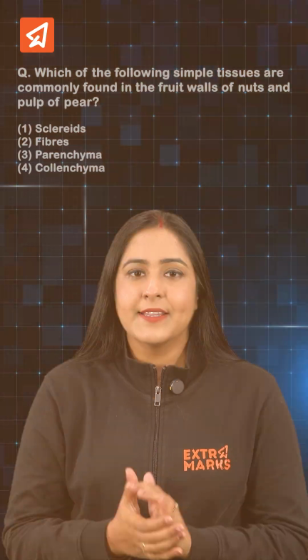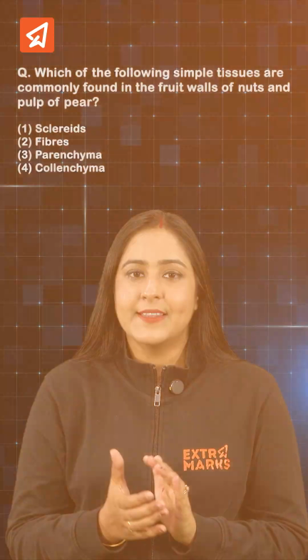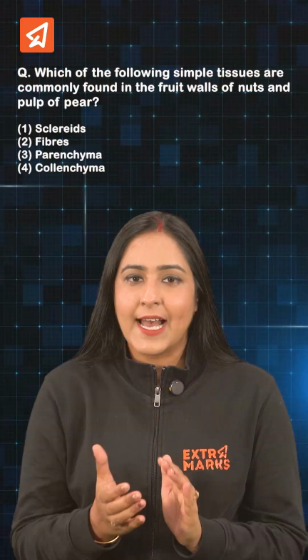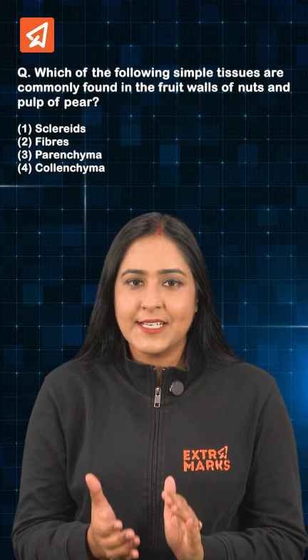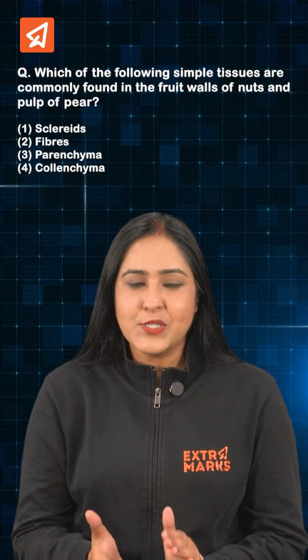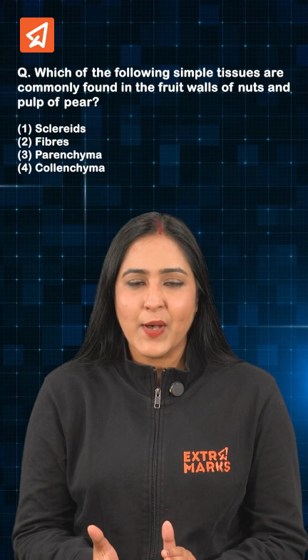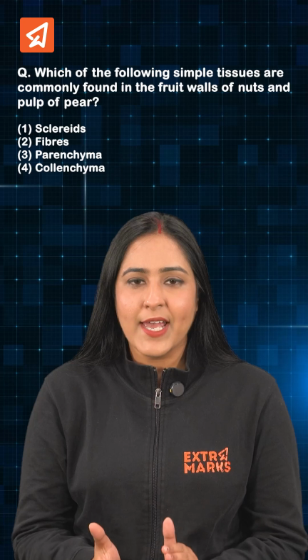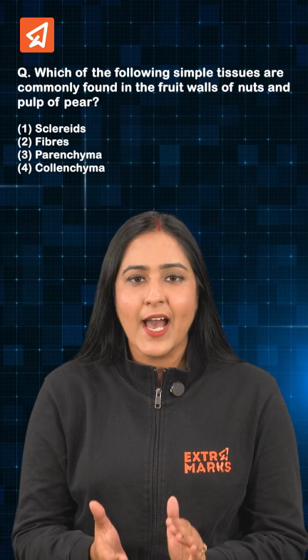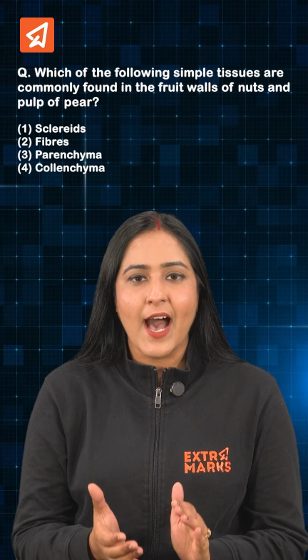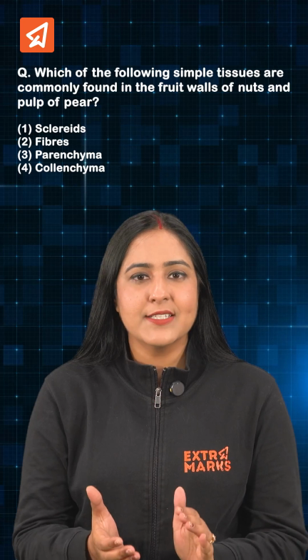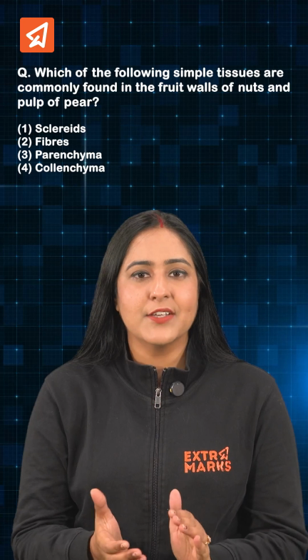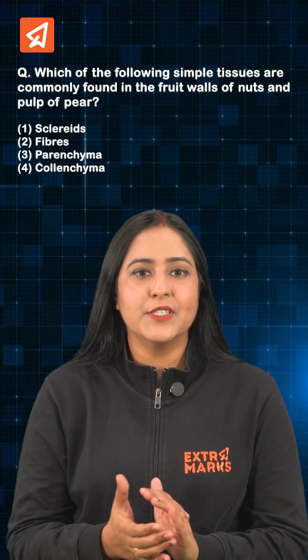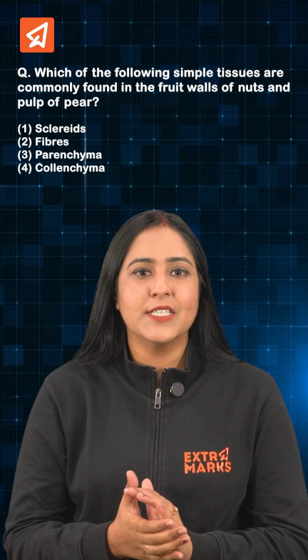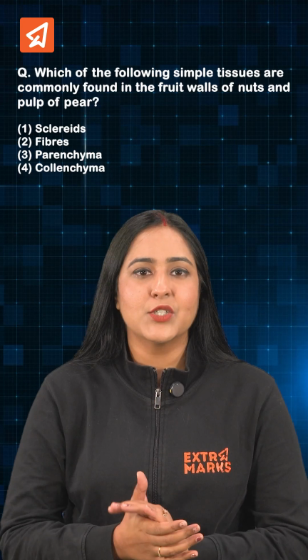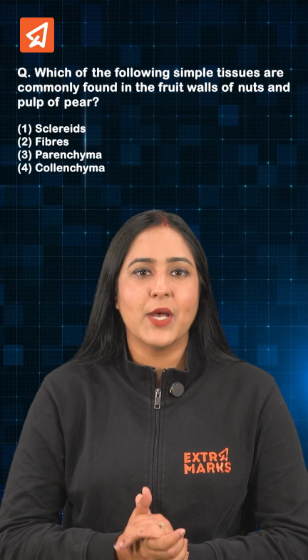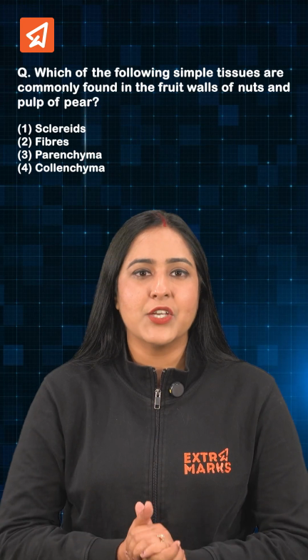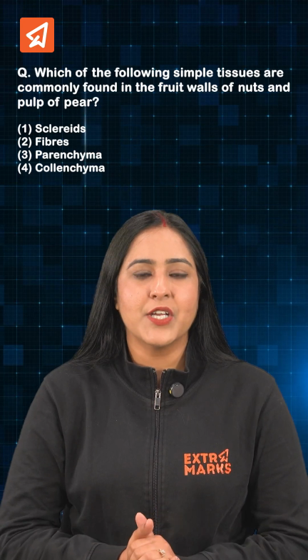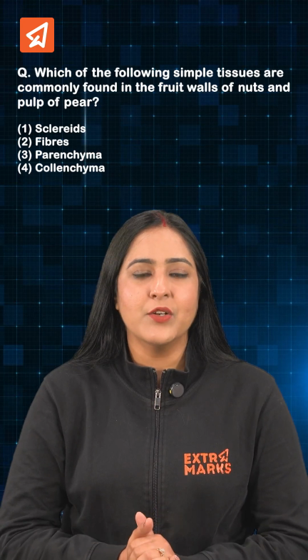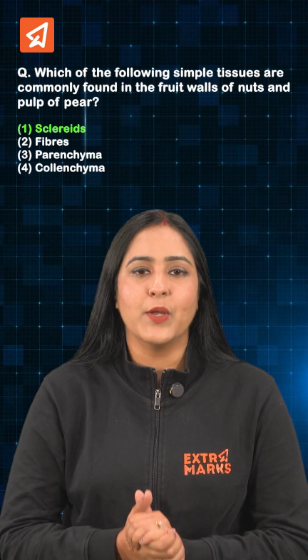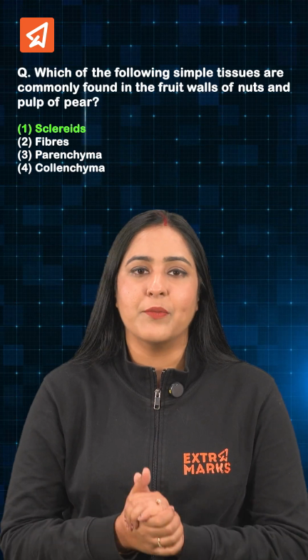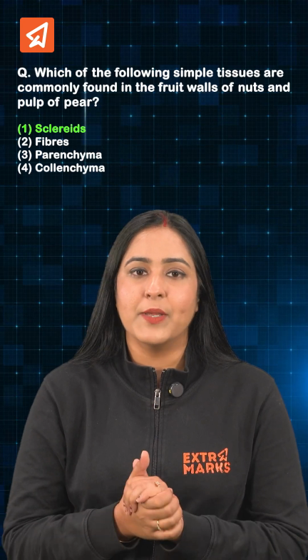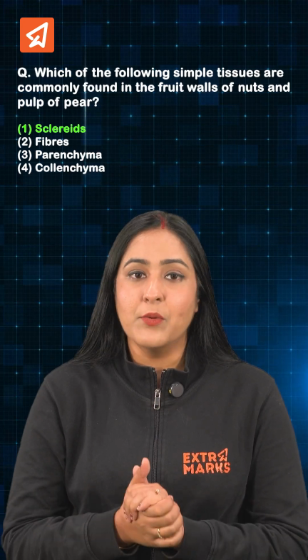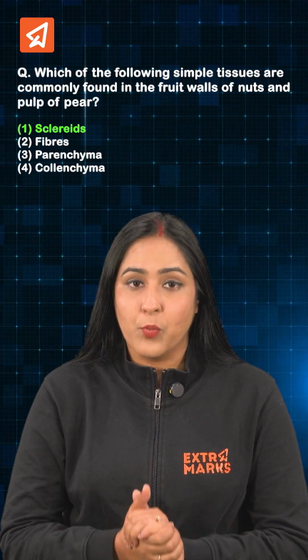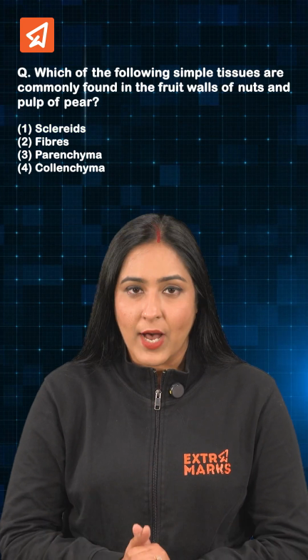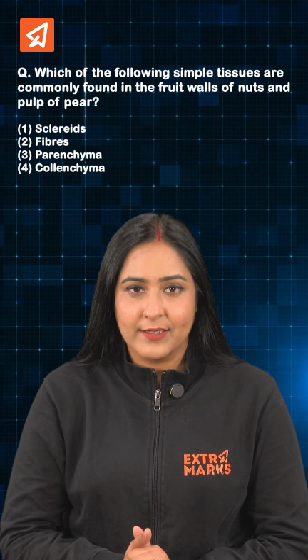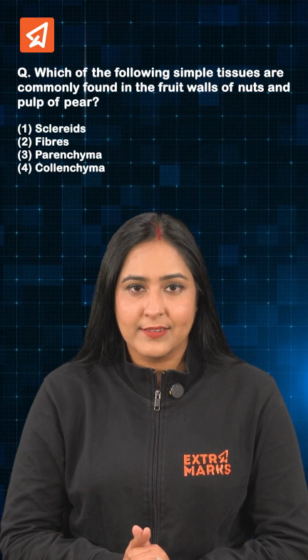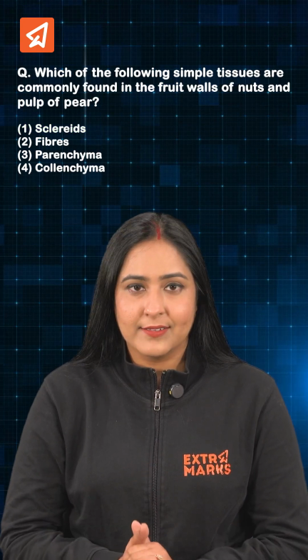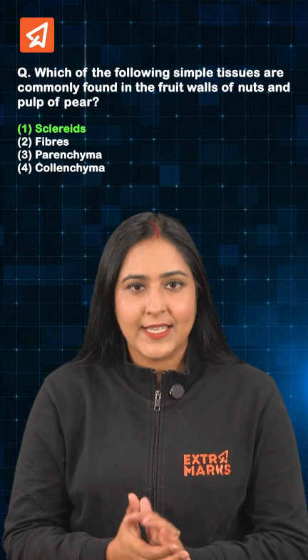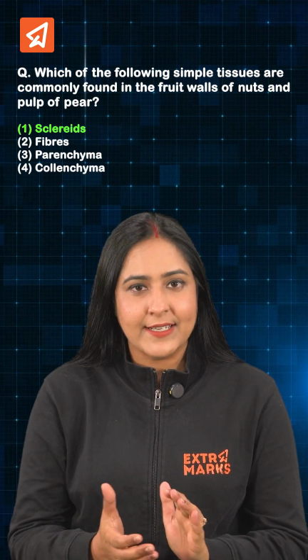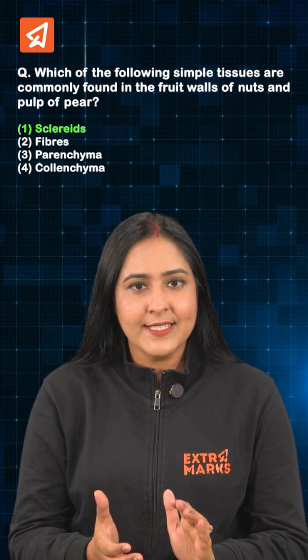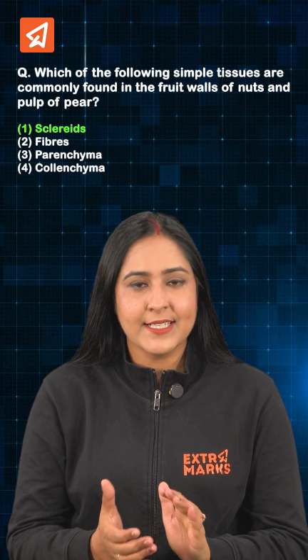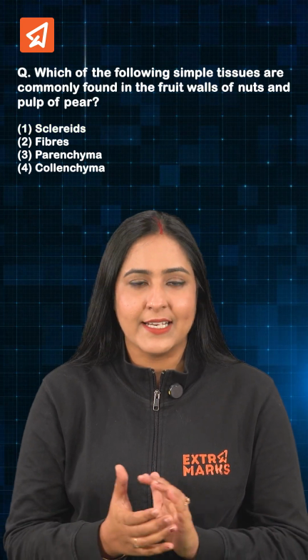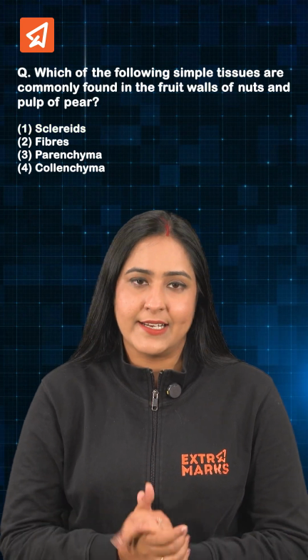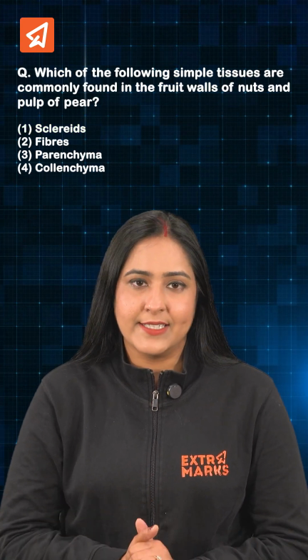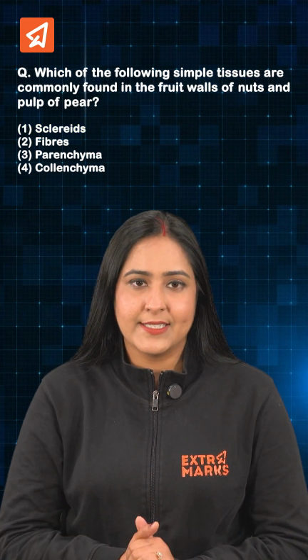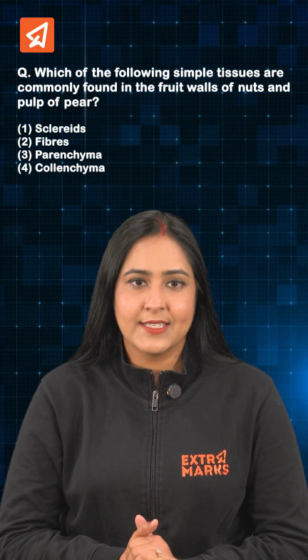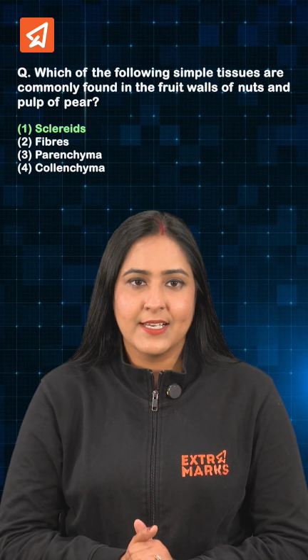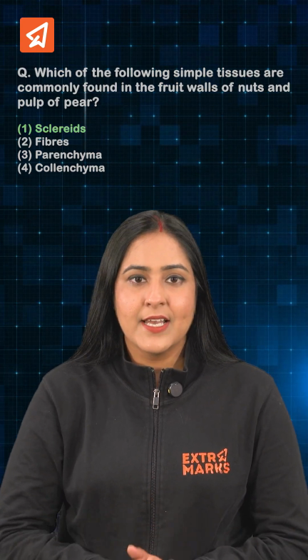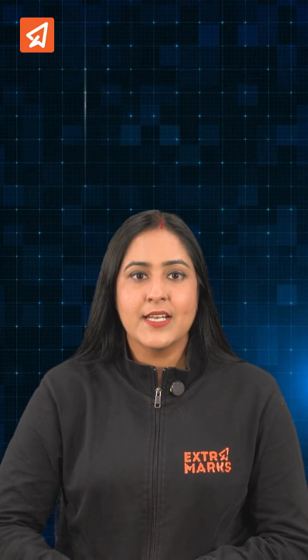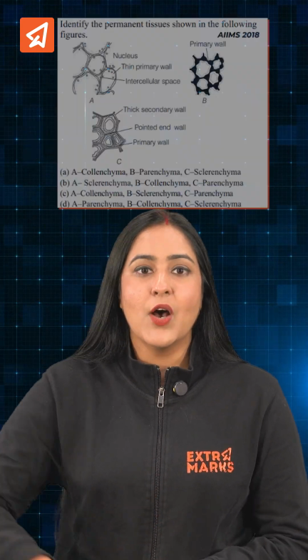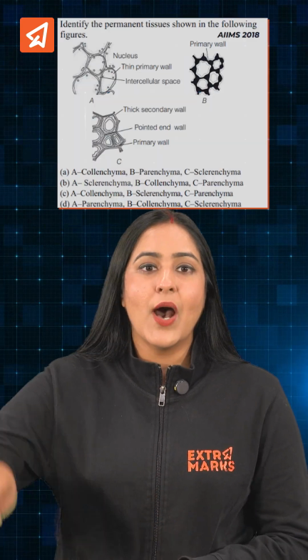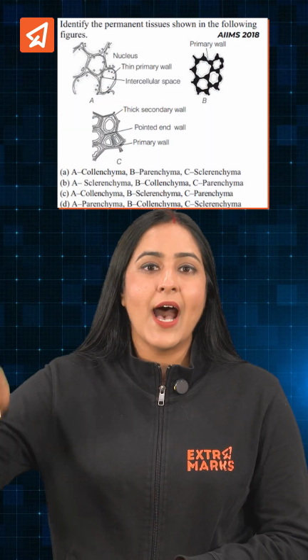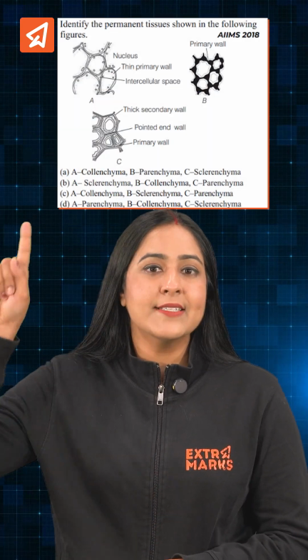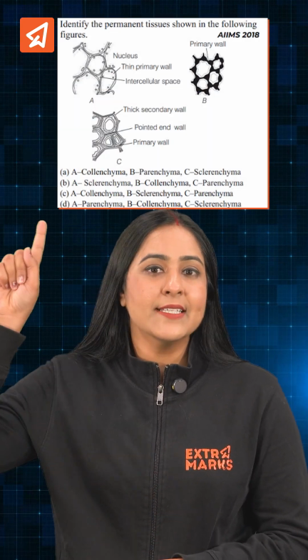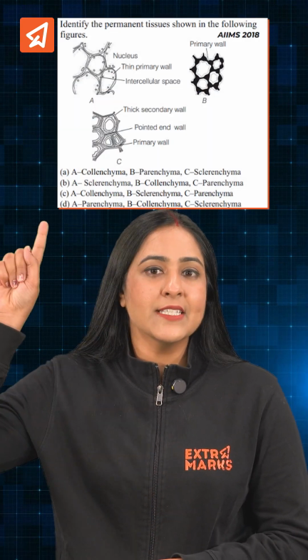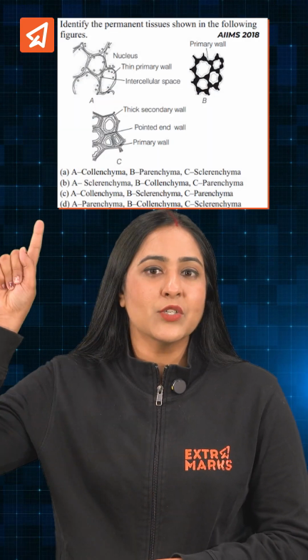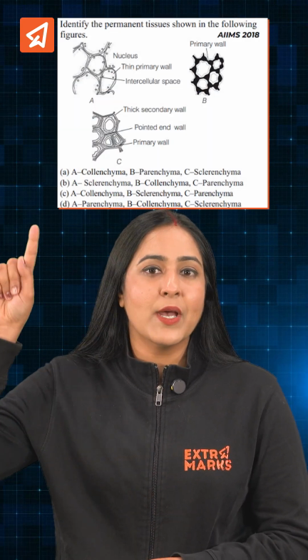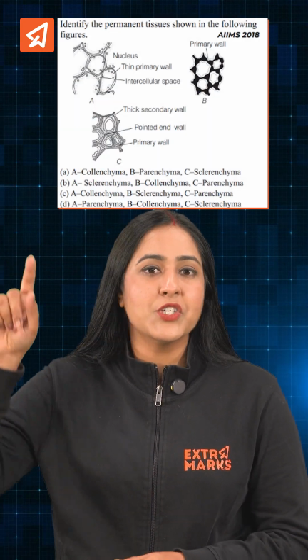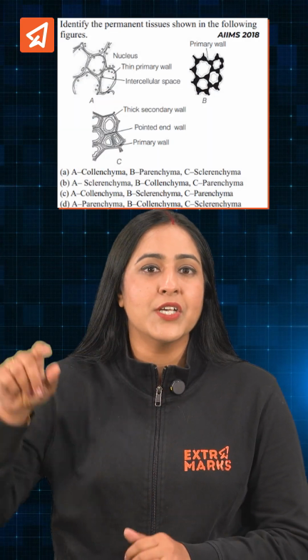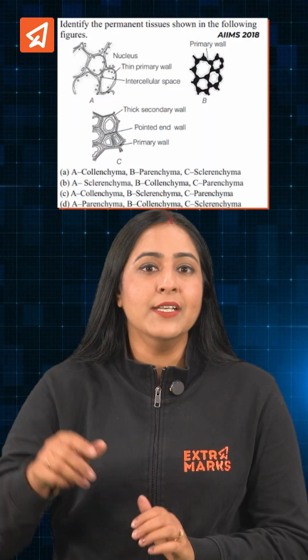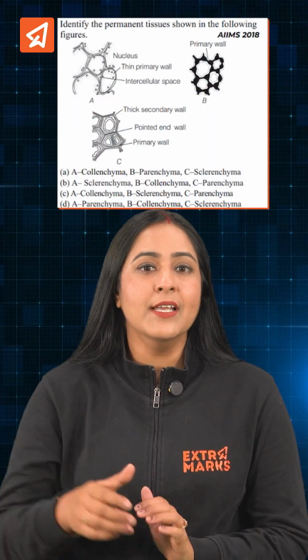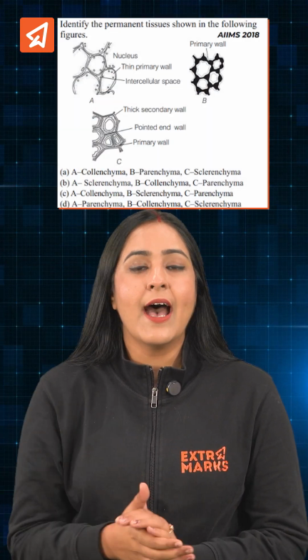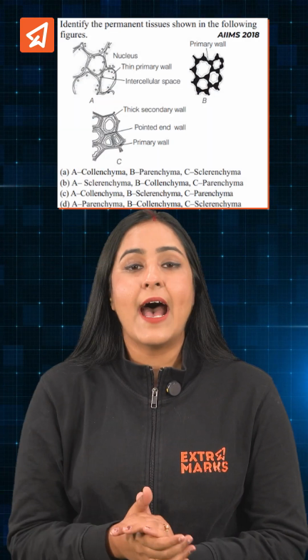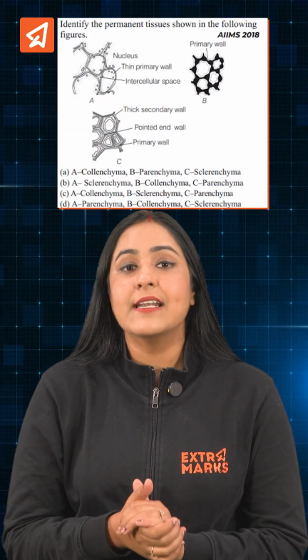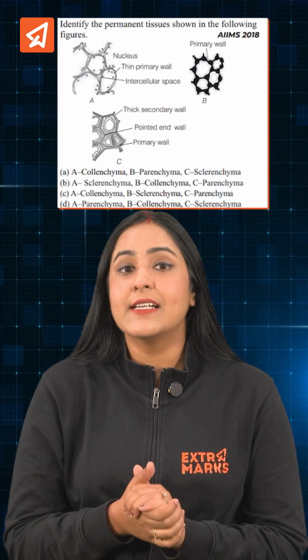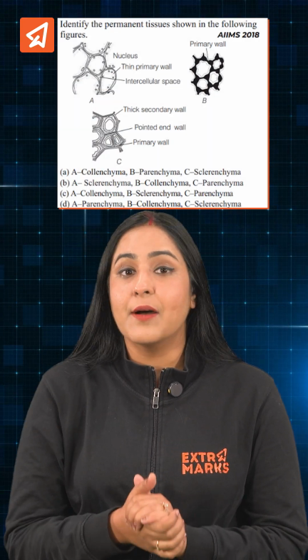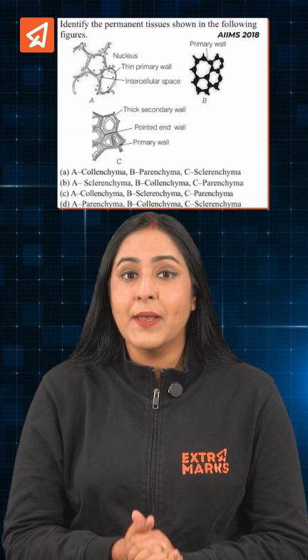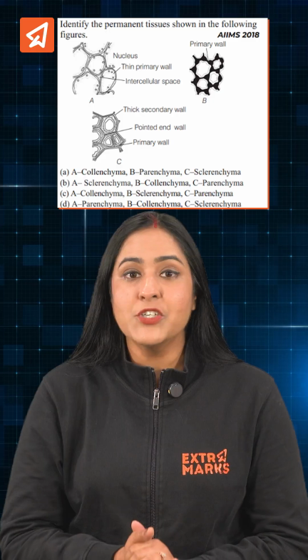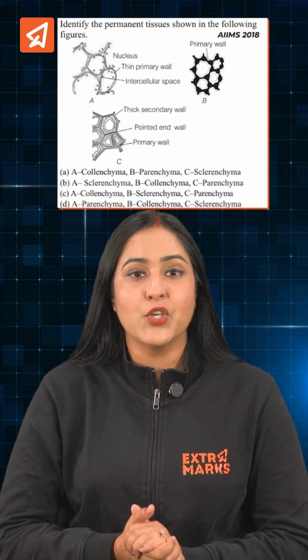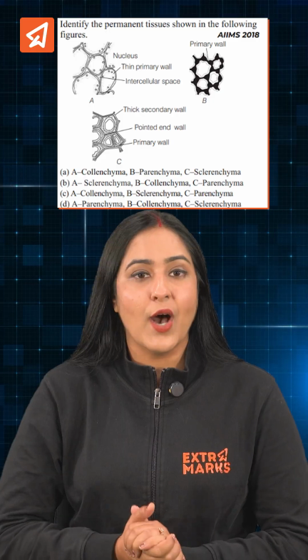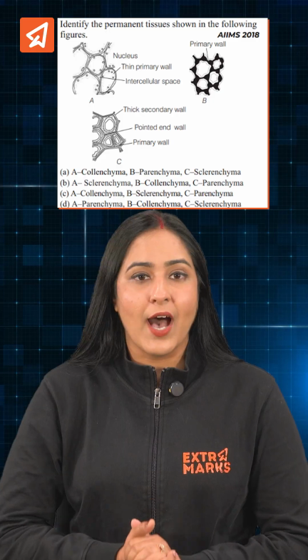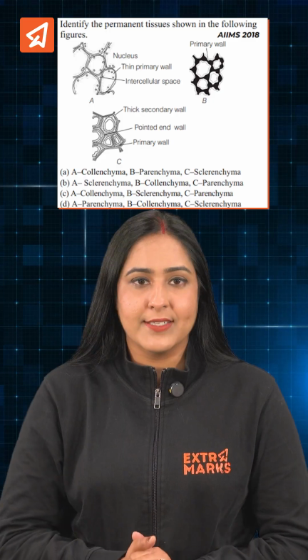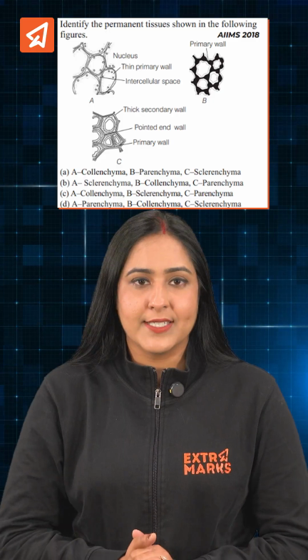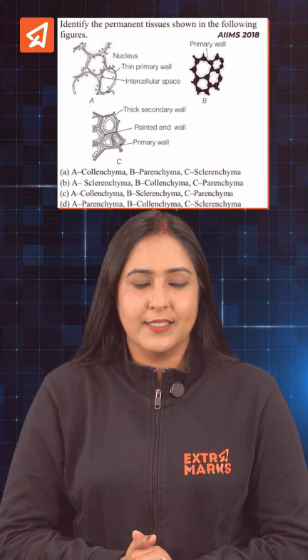That is why the answer for this question will be option 1, i.e., sclereids. Now answer this follow-up question and comment your answer below.